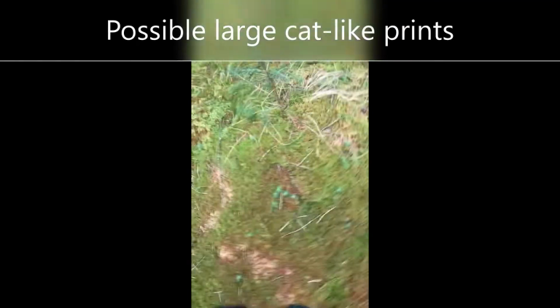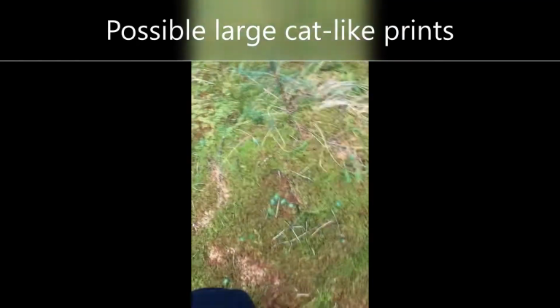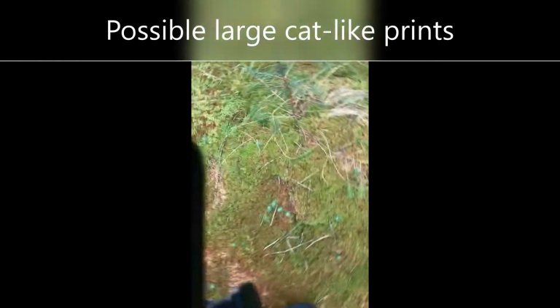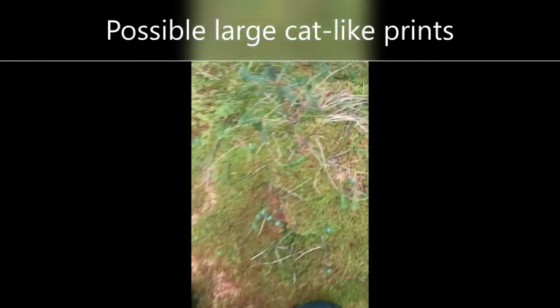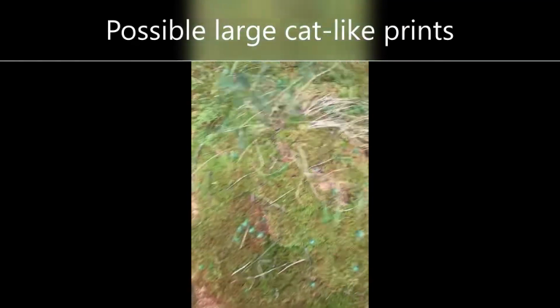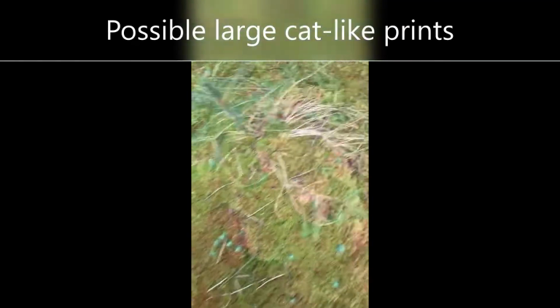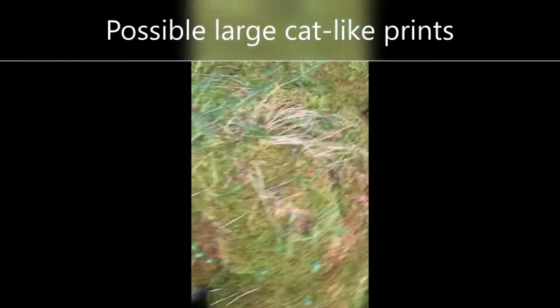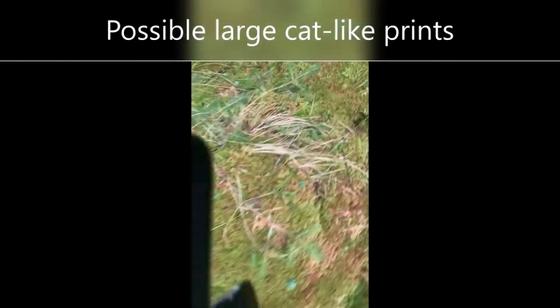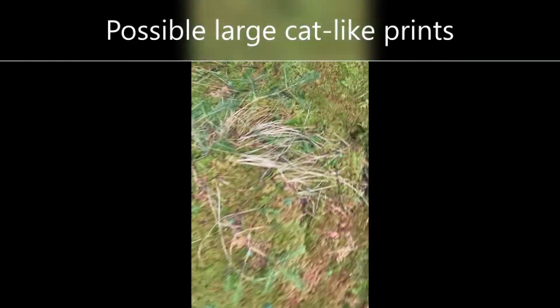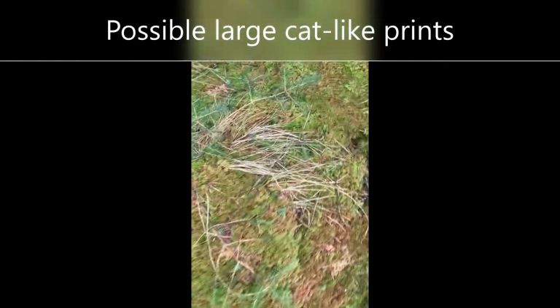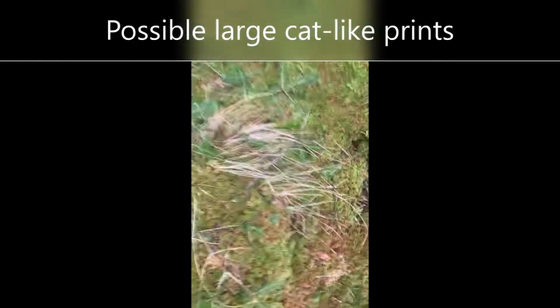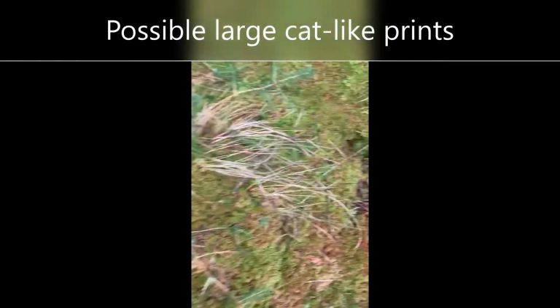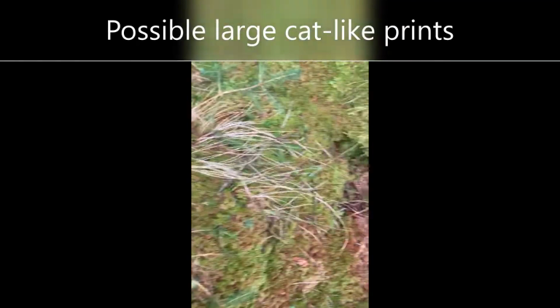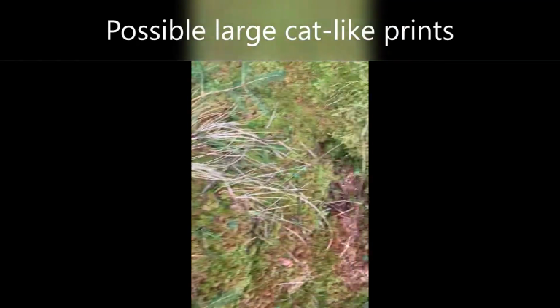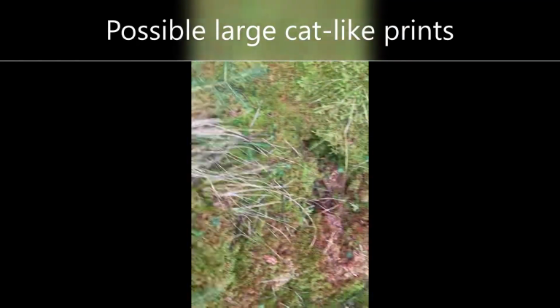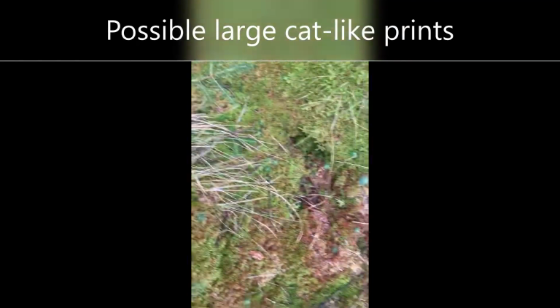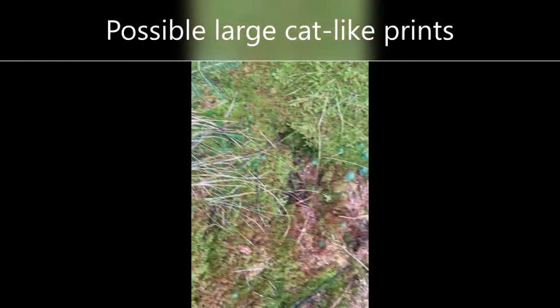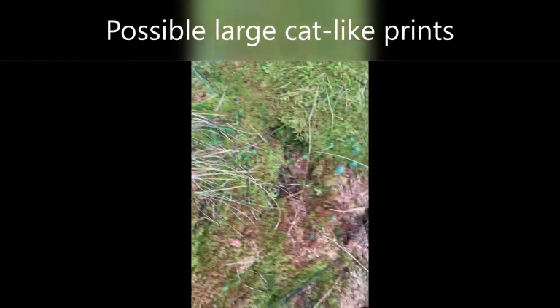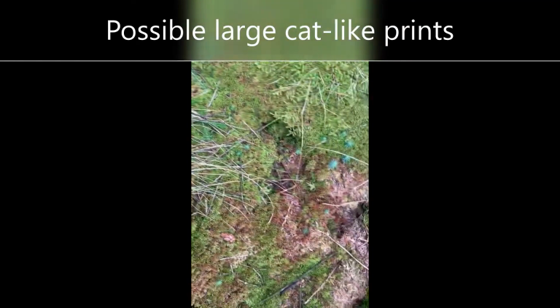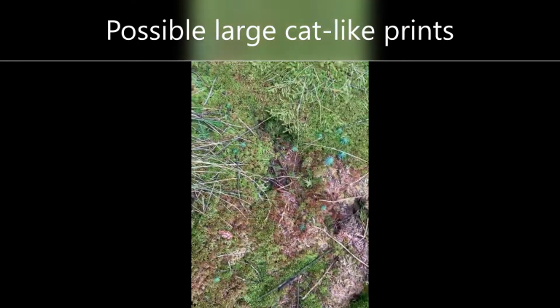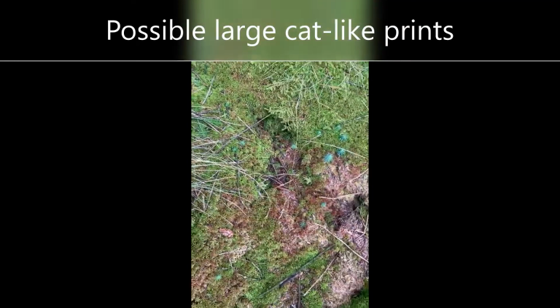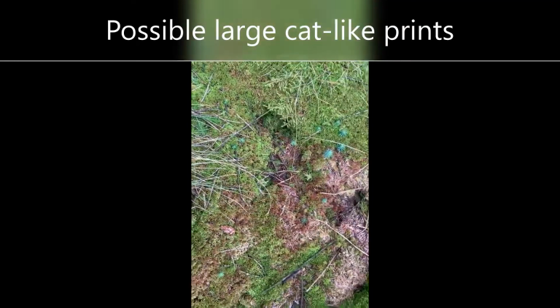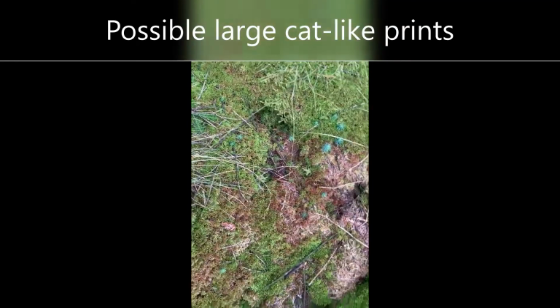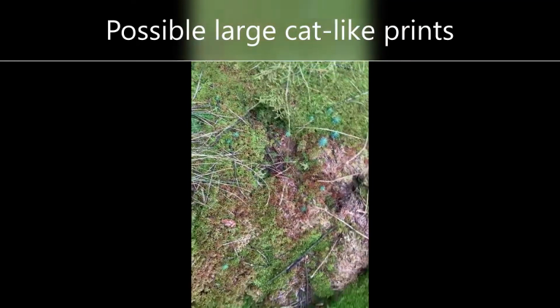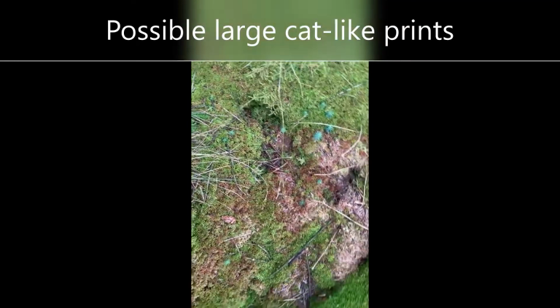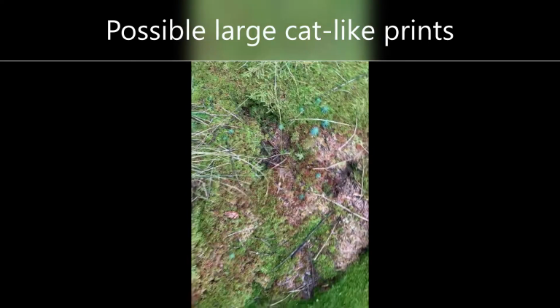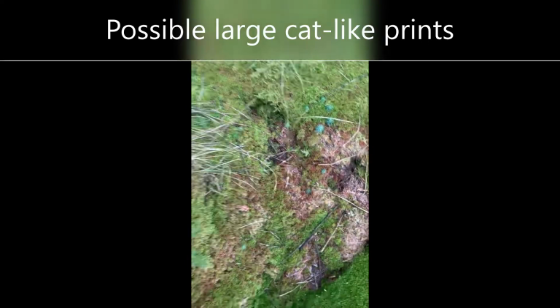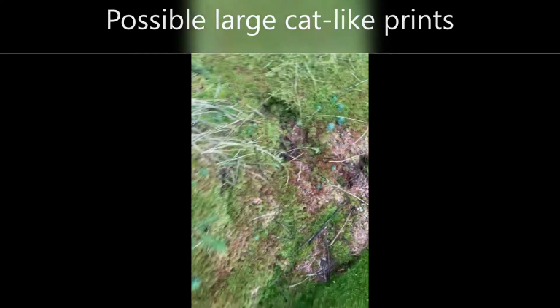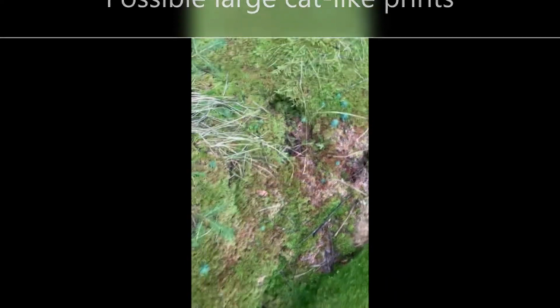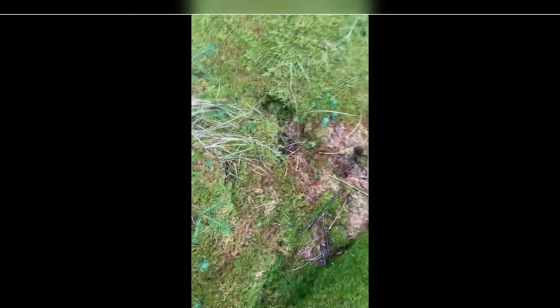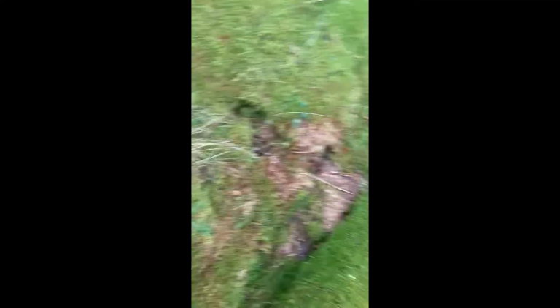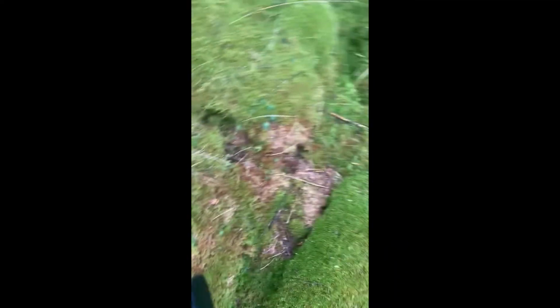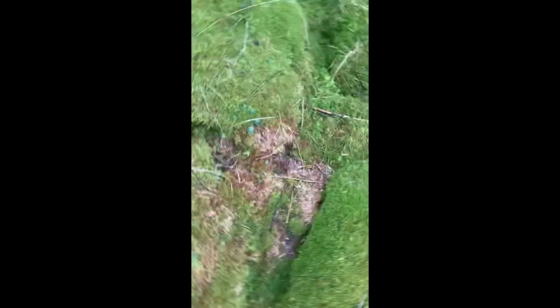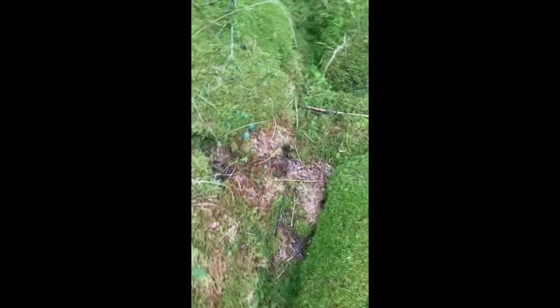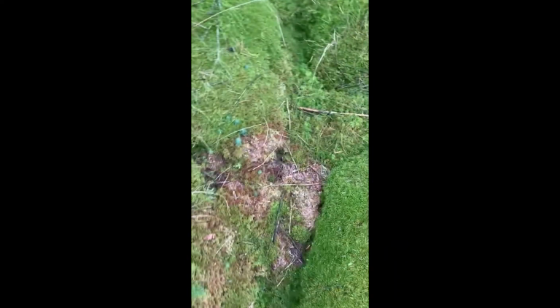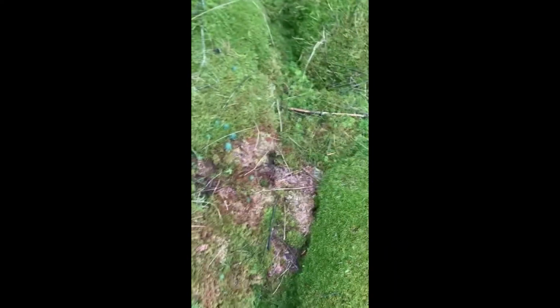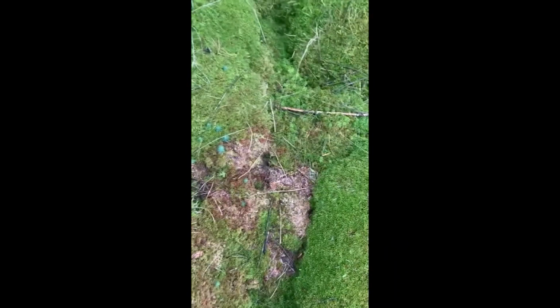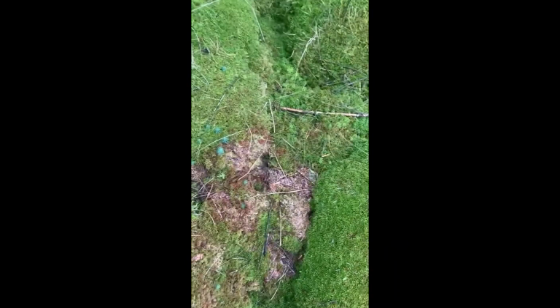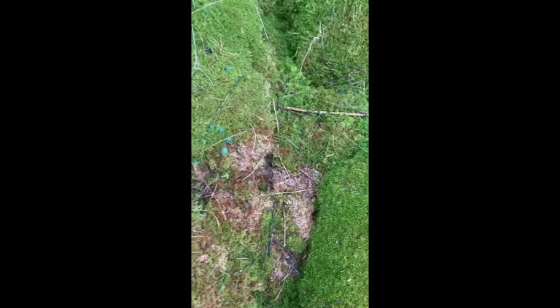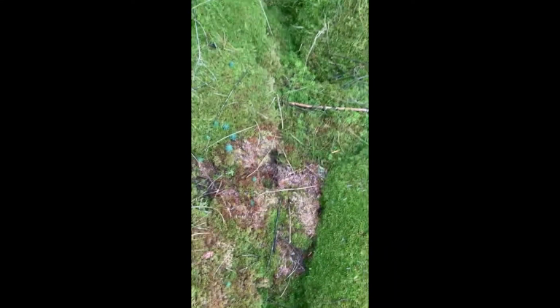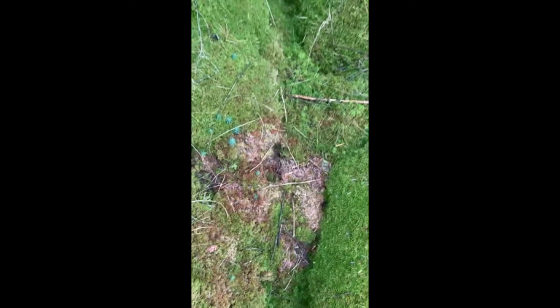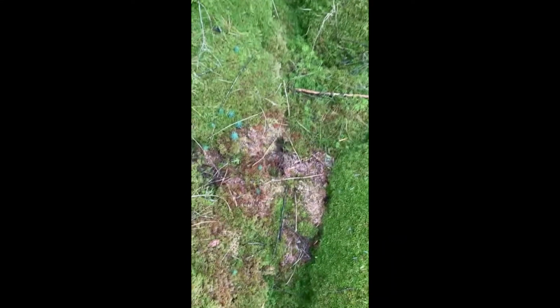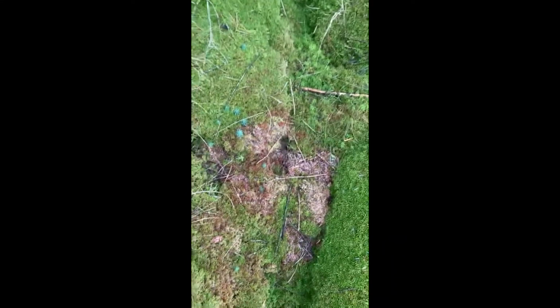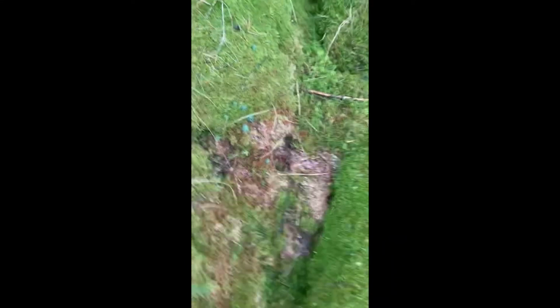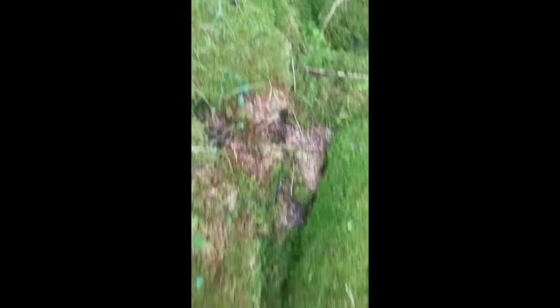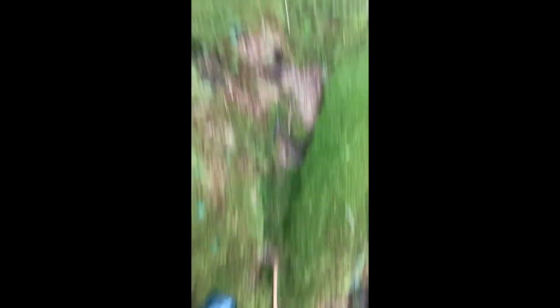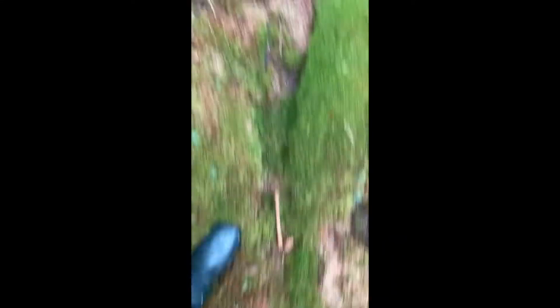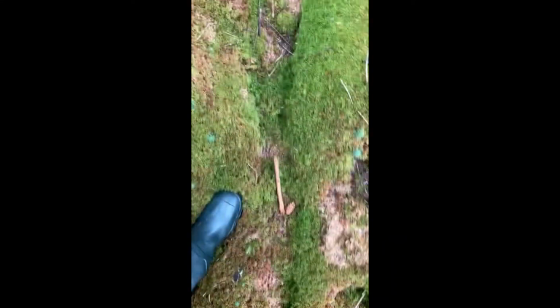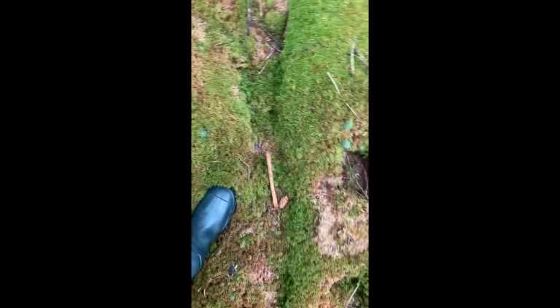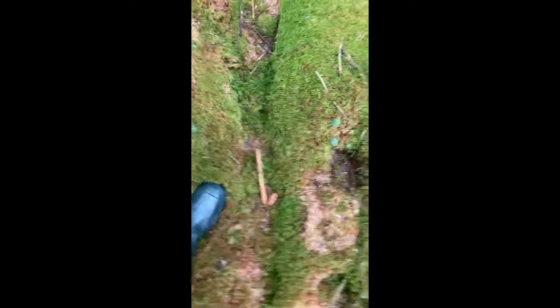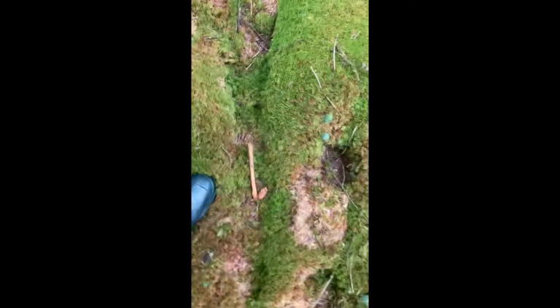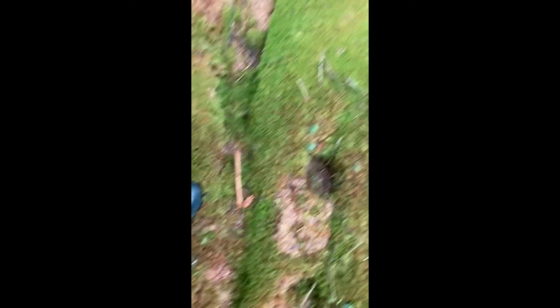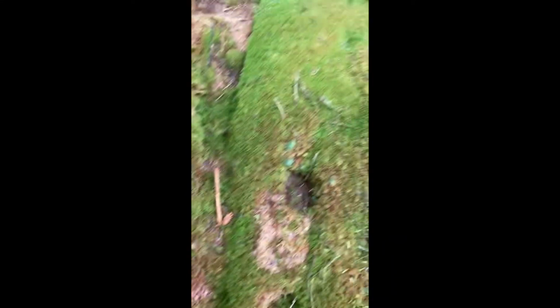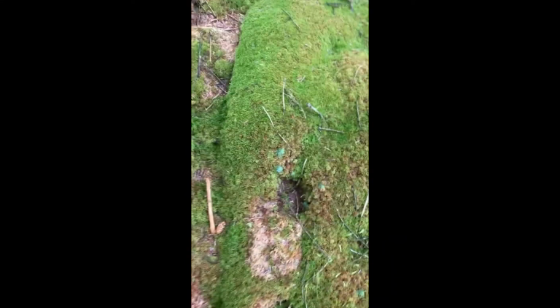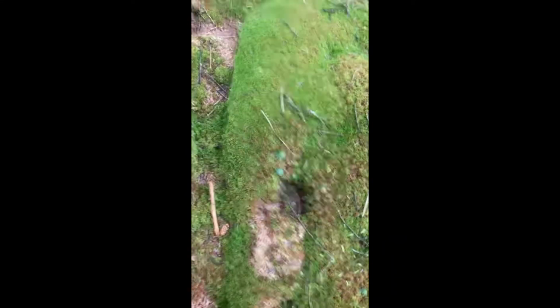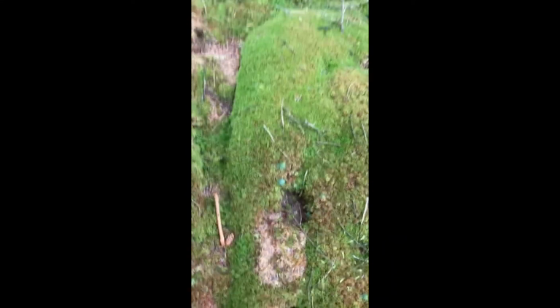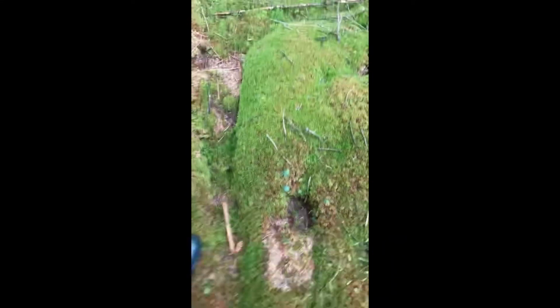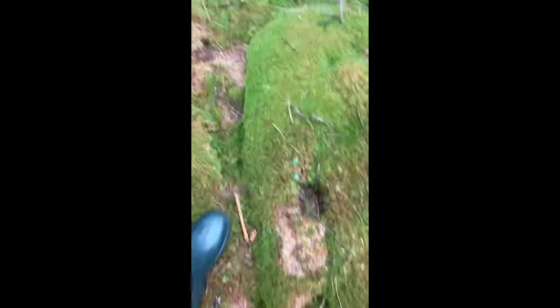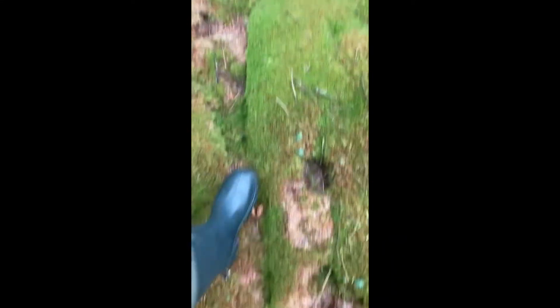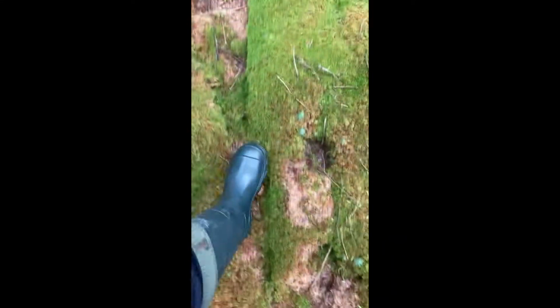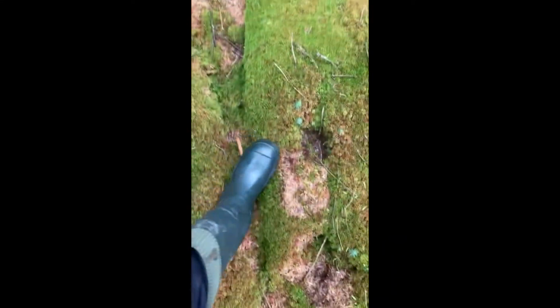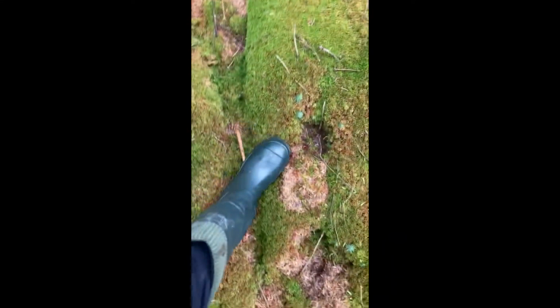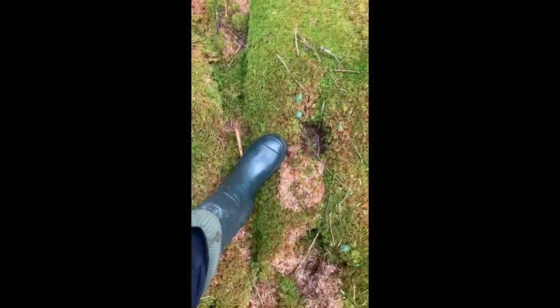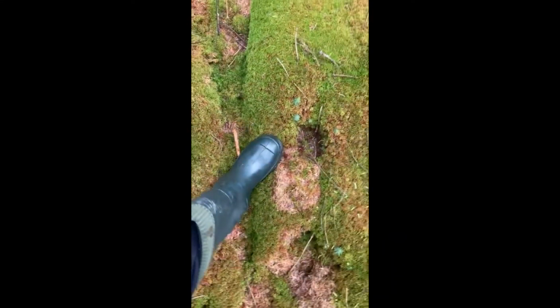Very large prints — something around here. You can see the rough size of it.